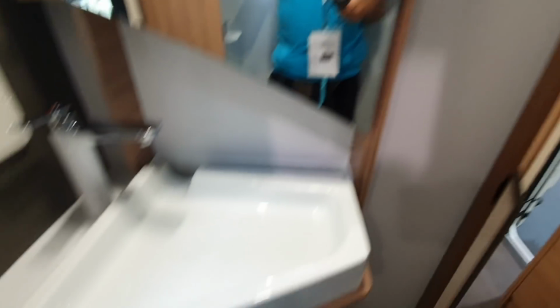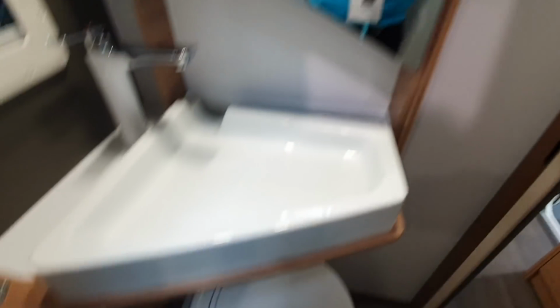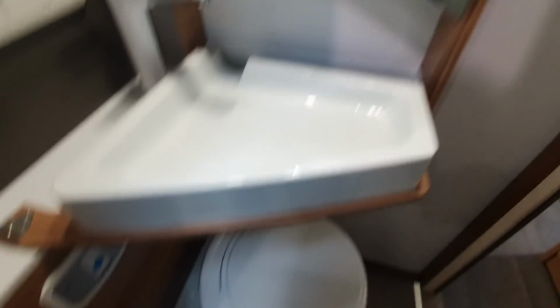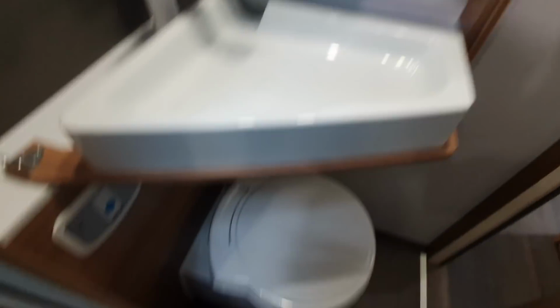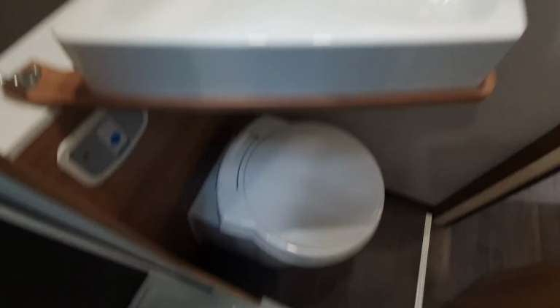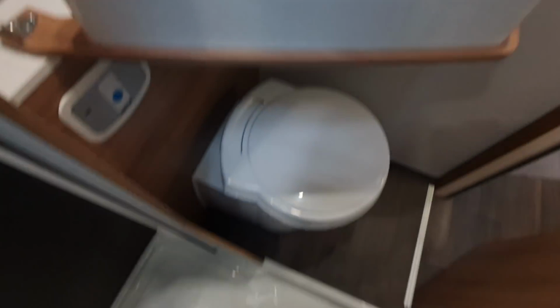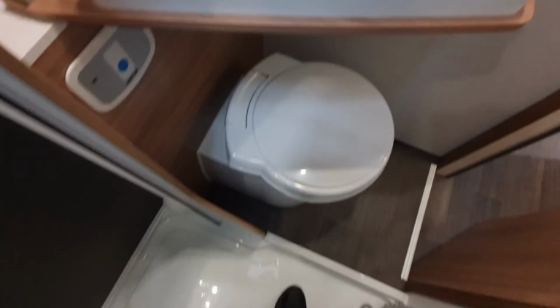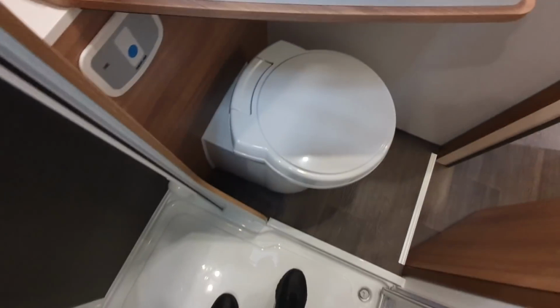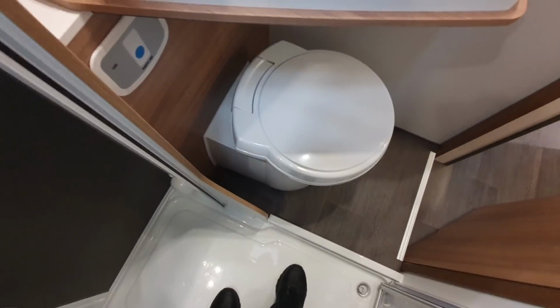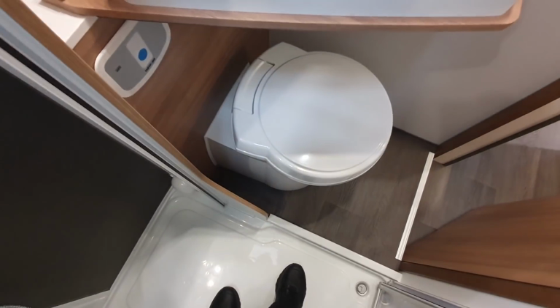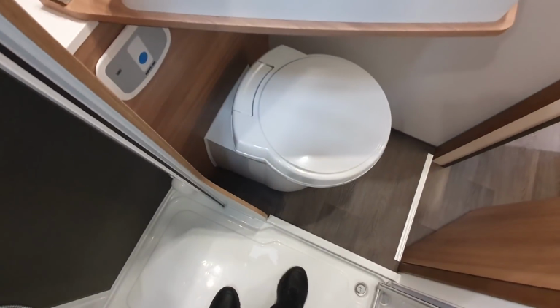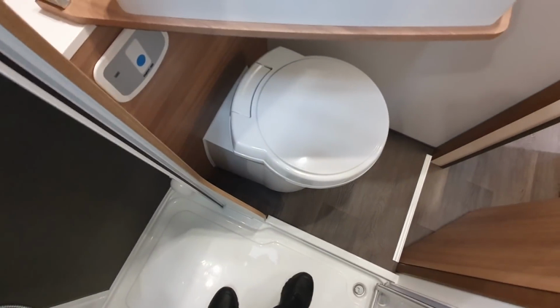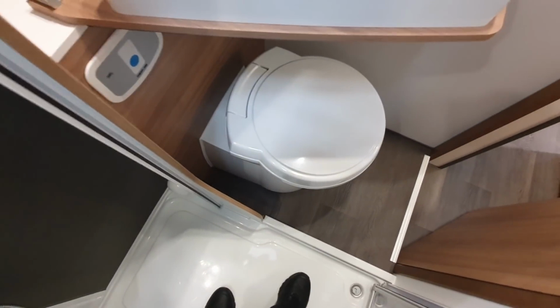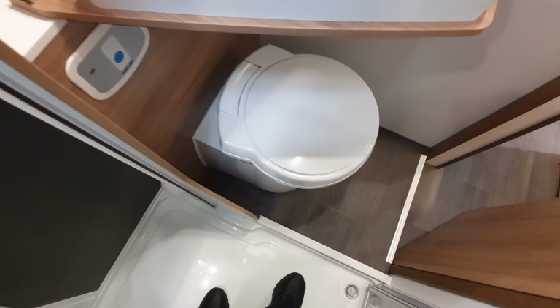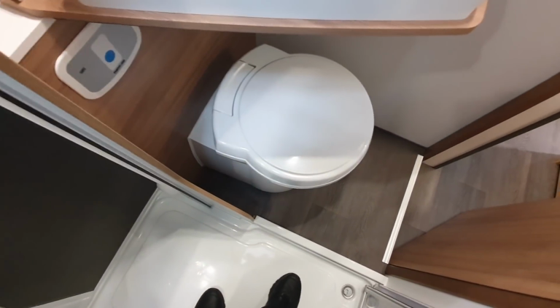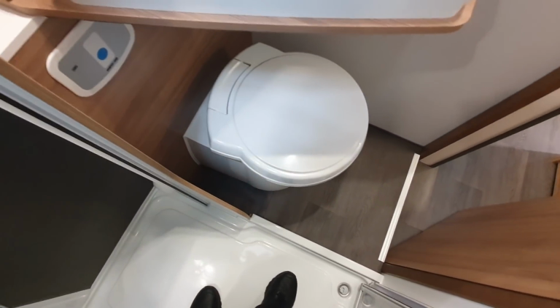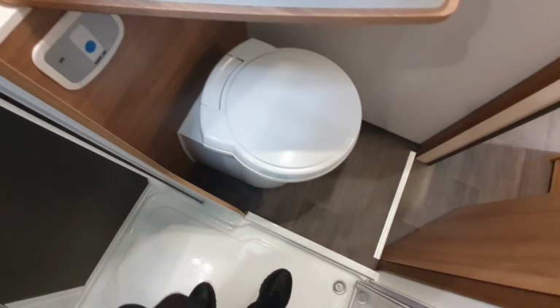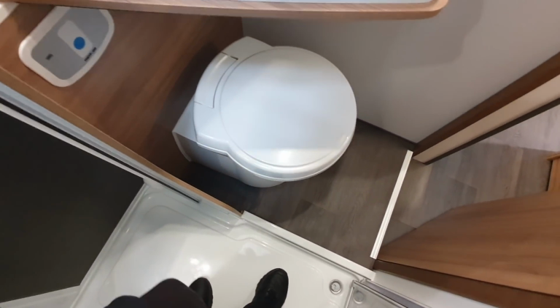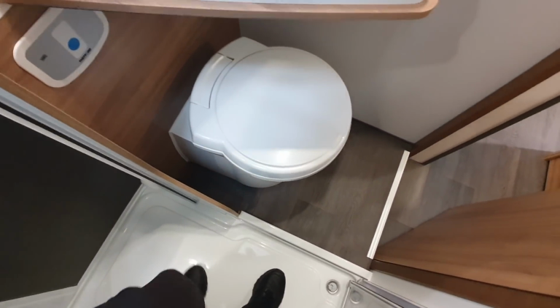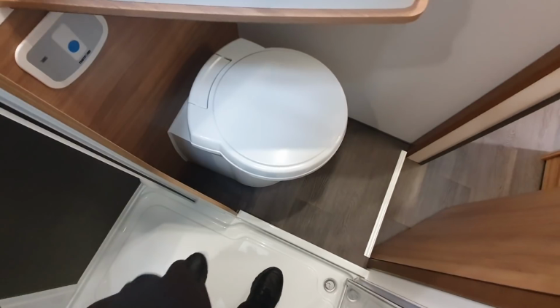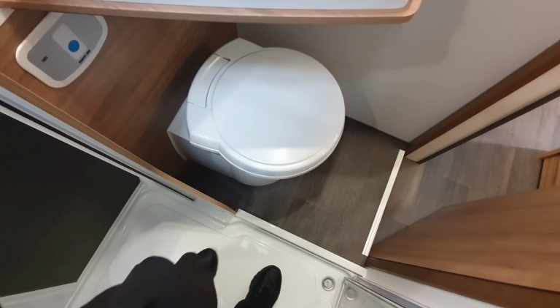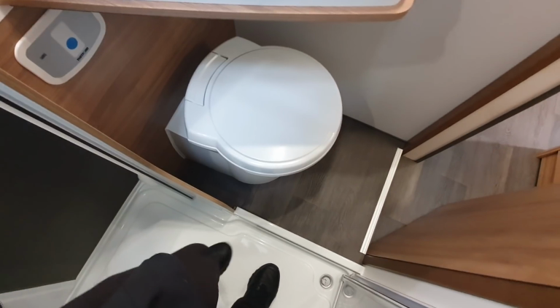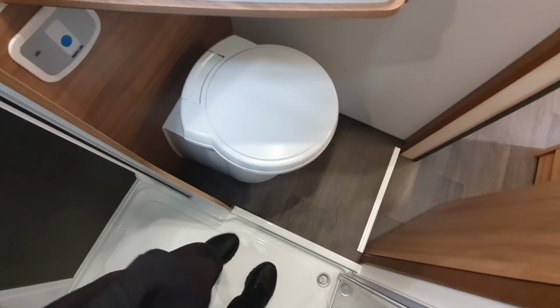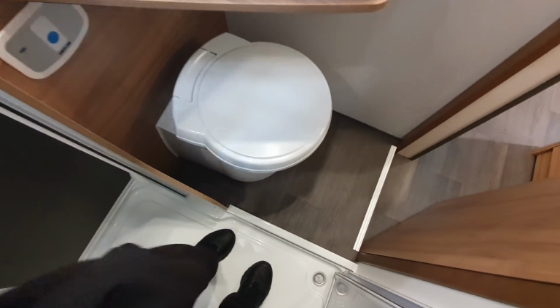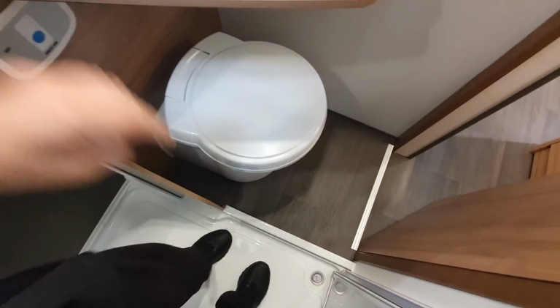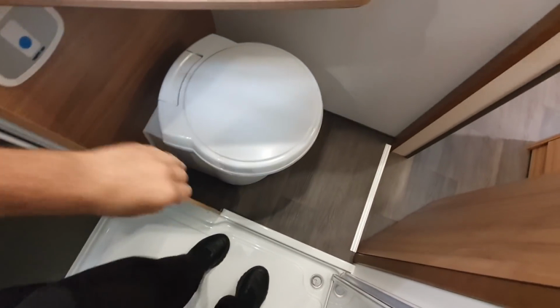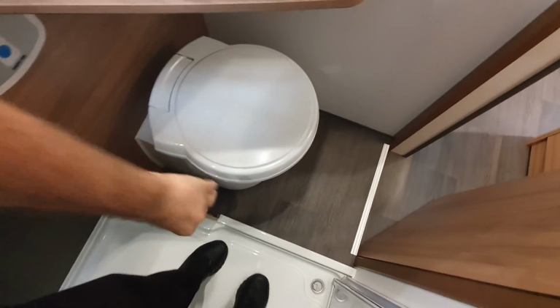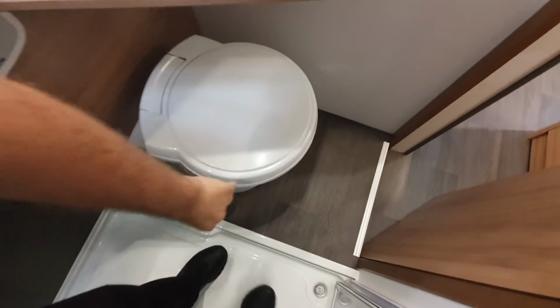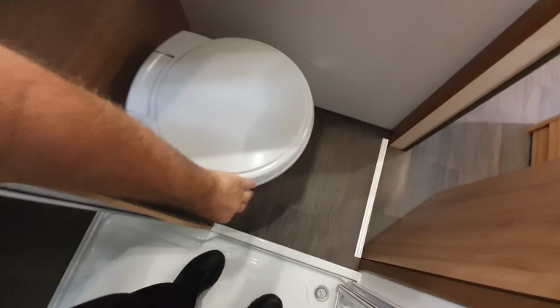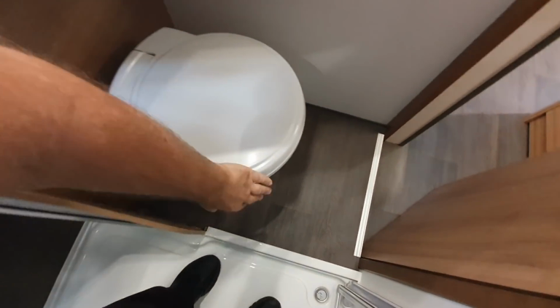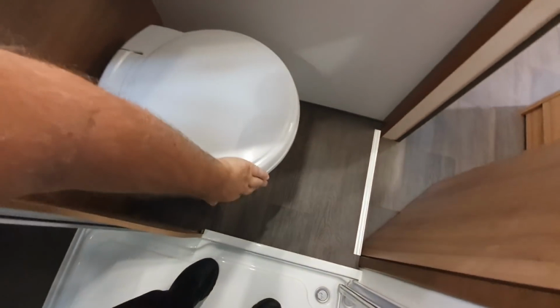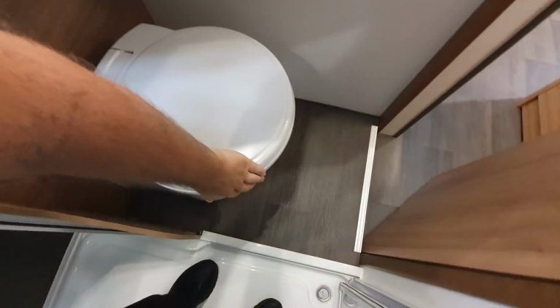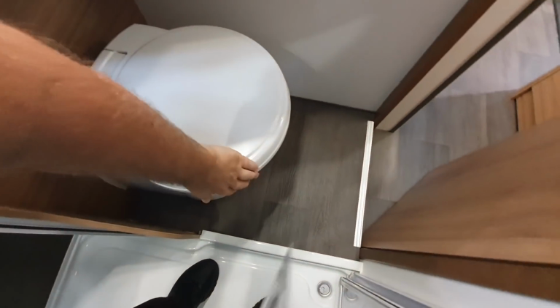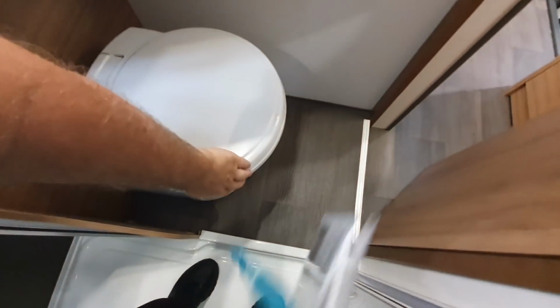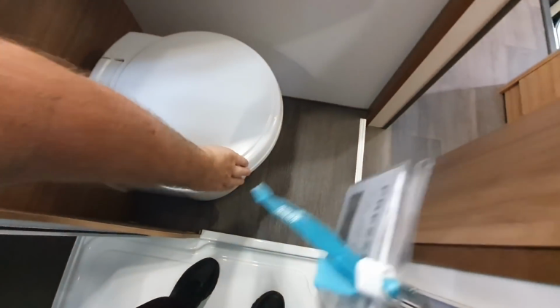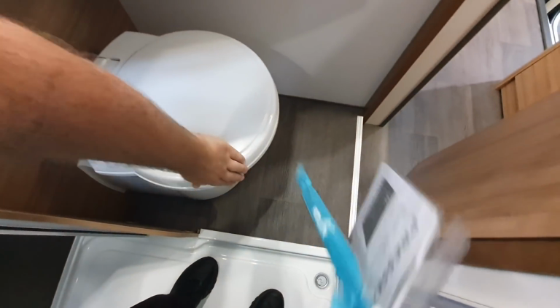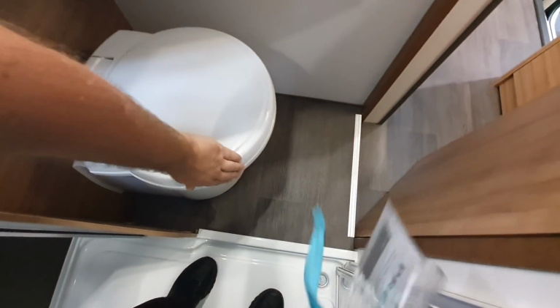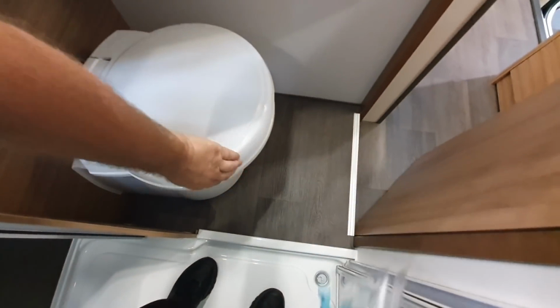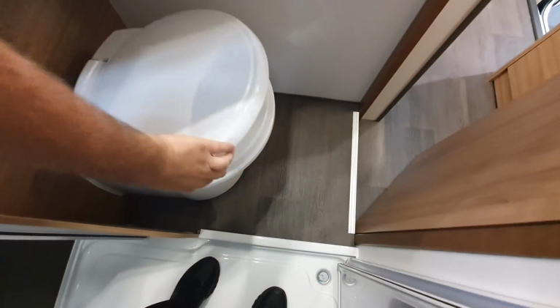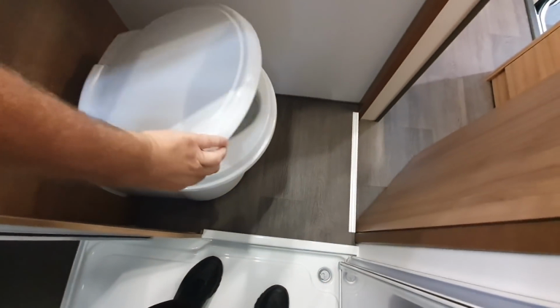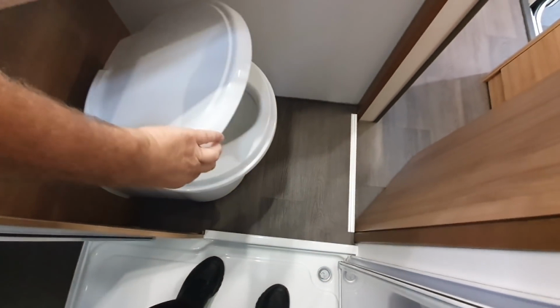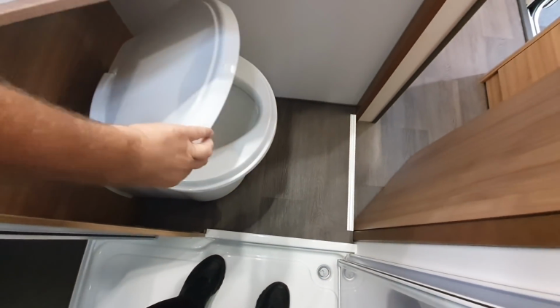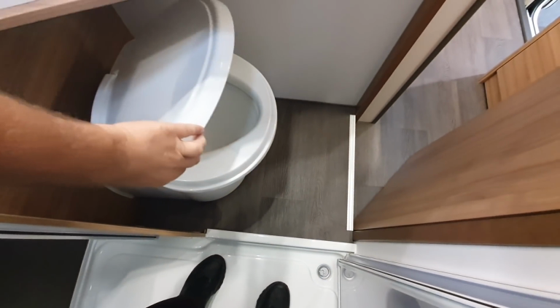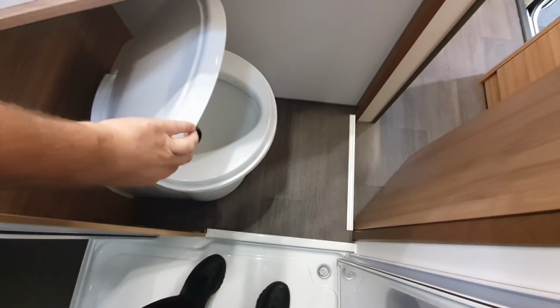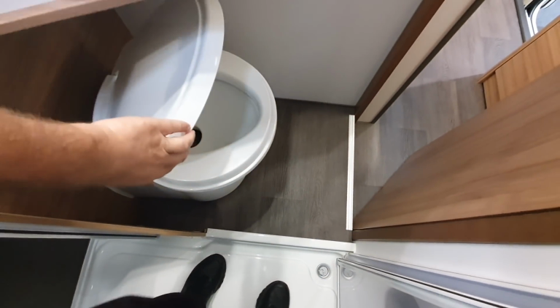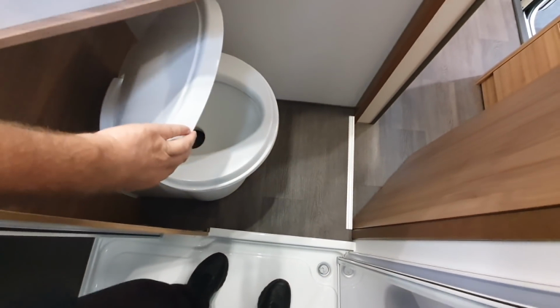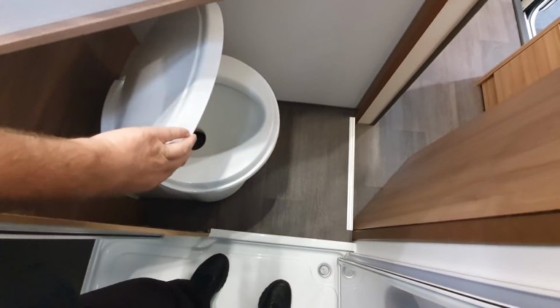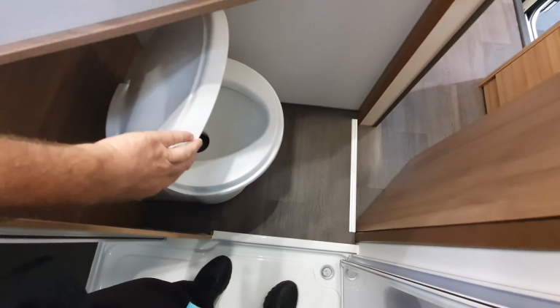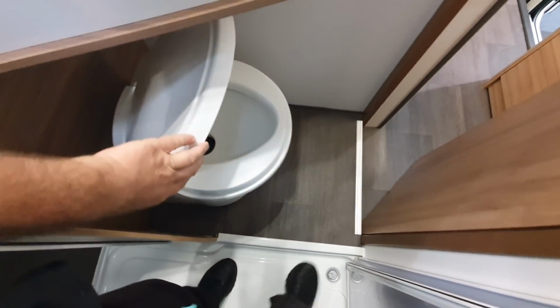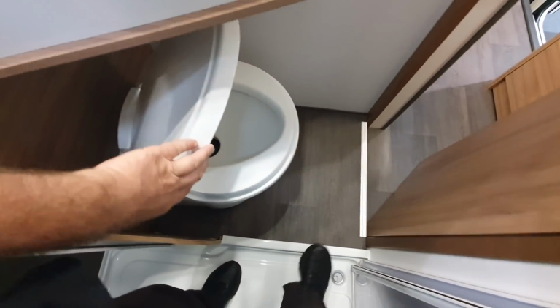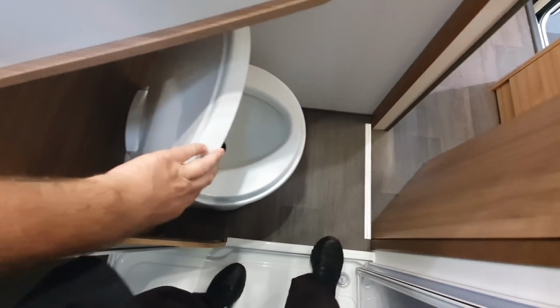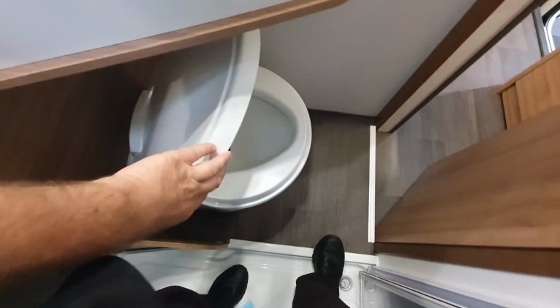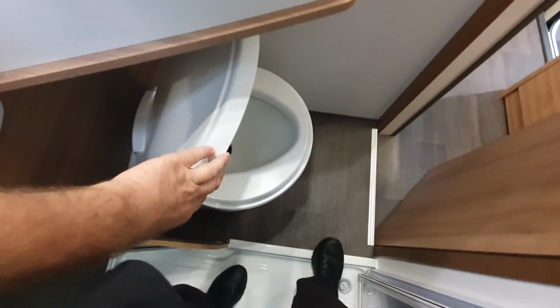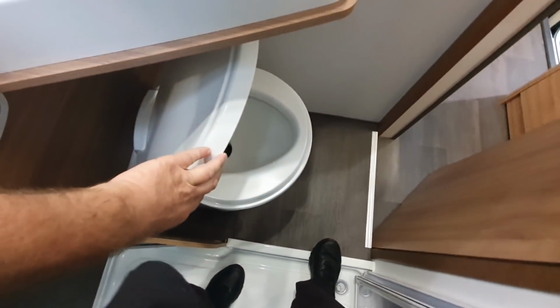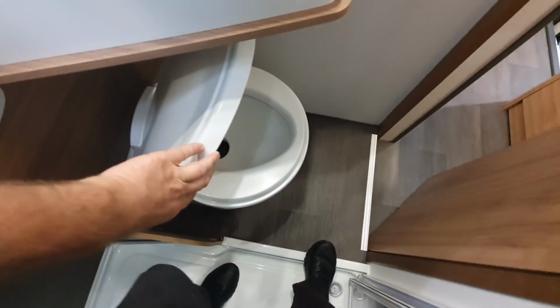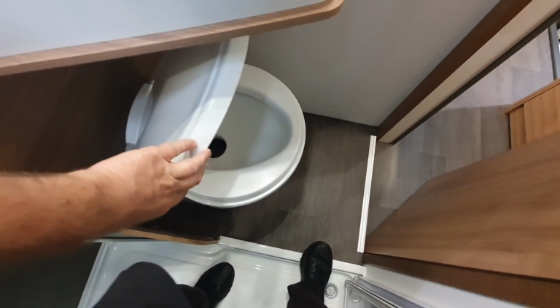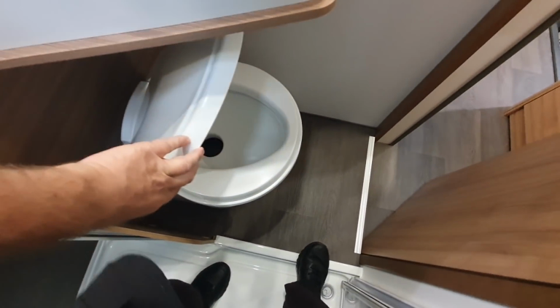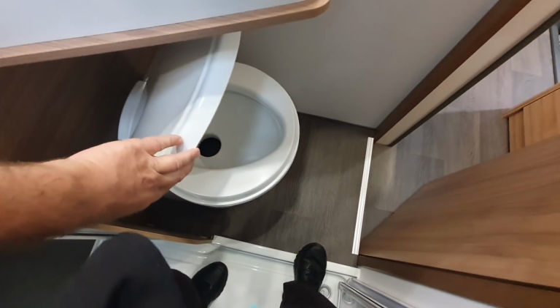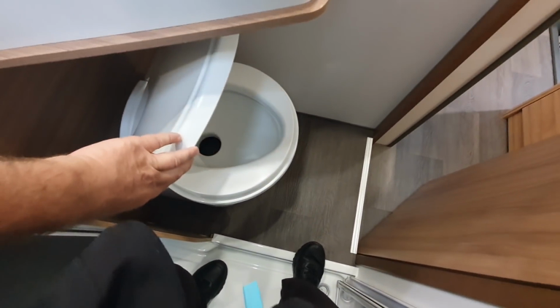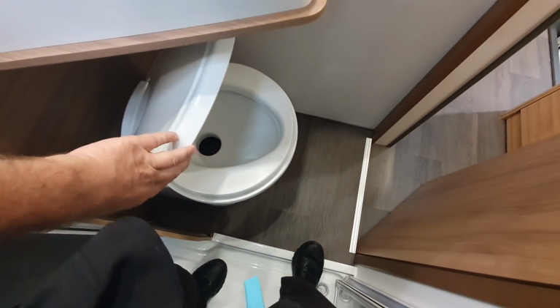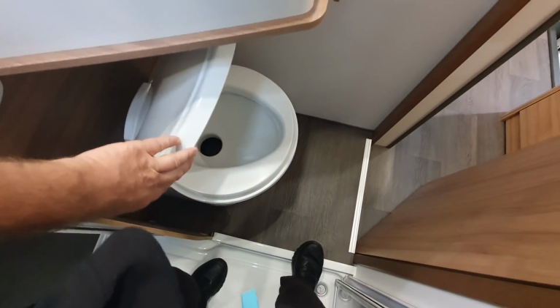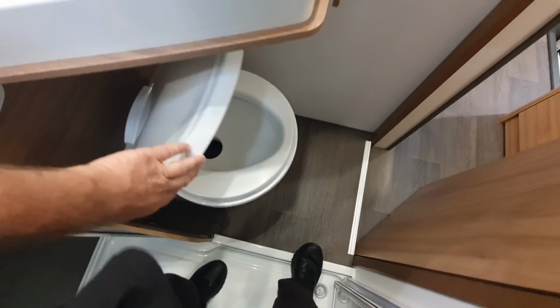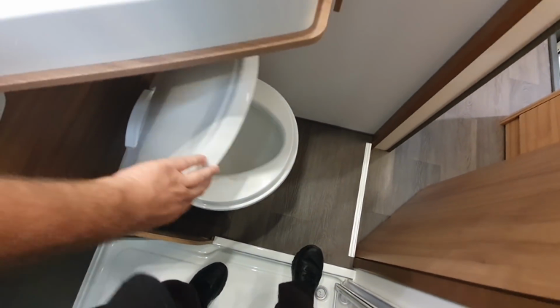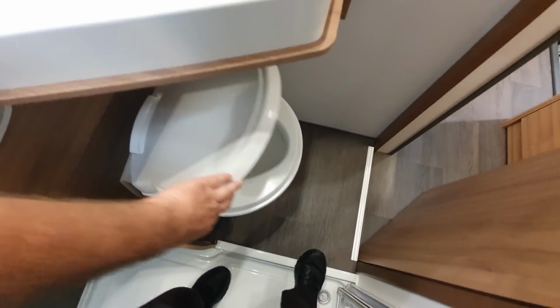How do you get to the toilet? When you've got to do it you sort of open it up like that, and then aim accordingly.